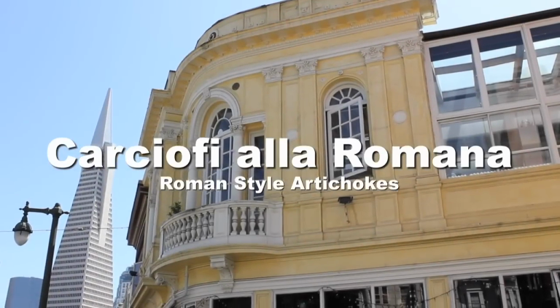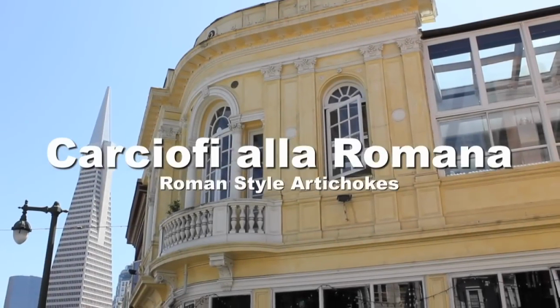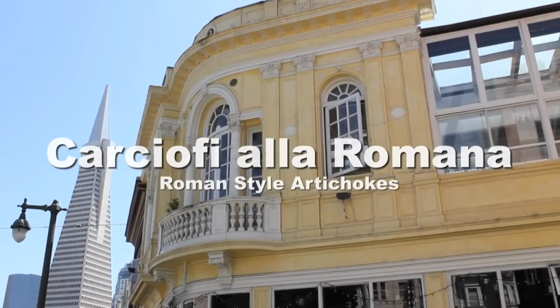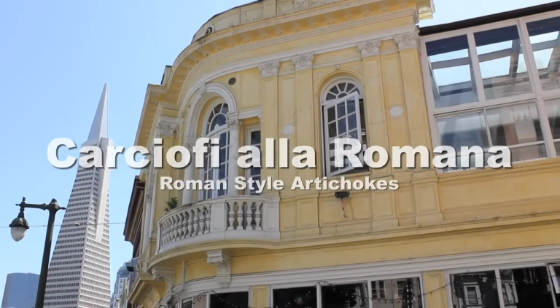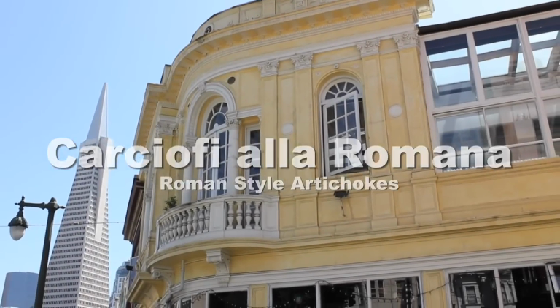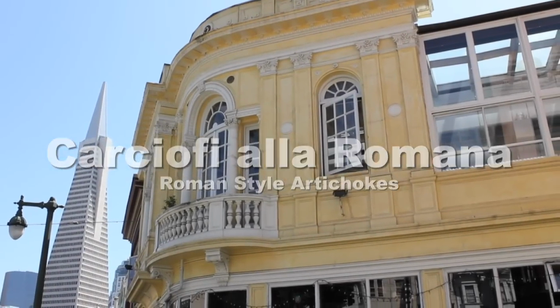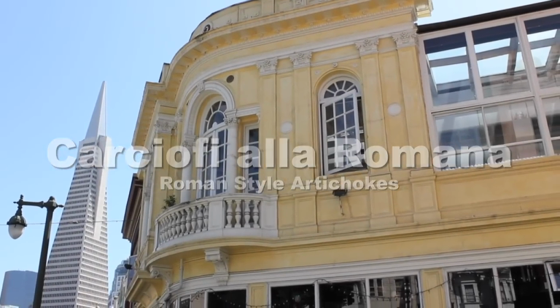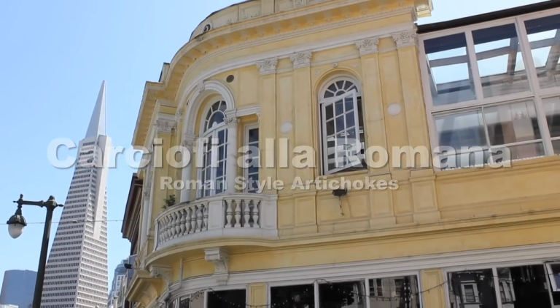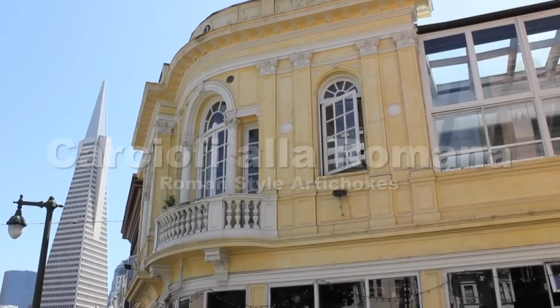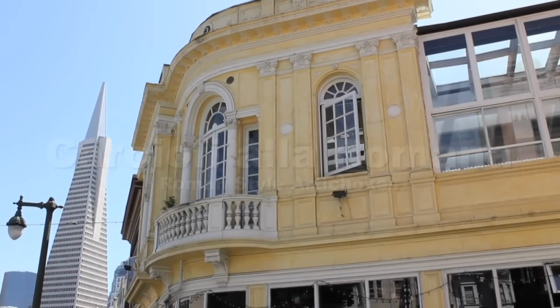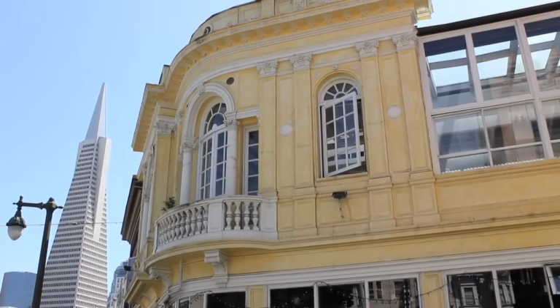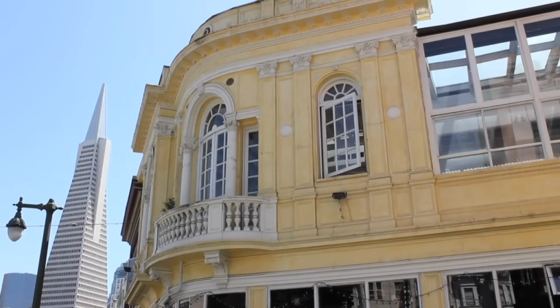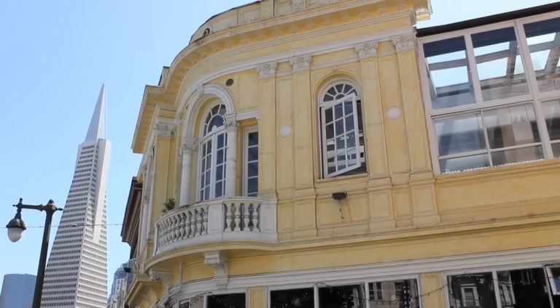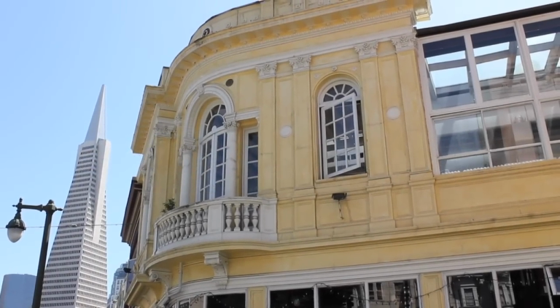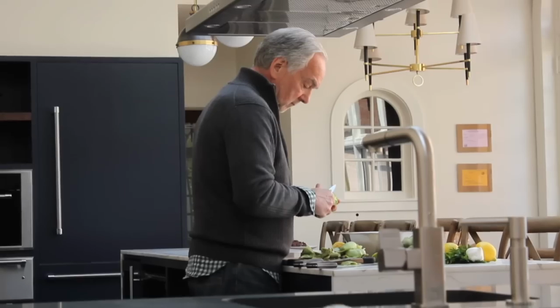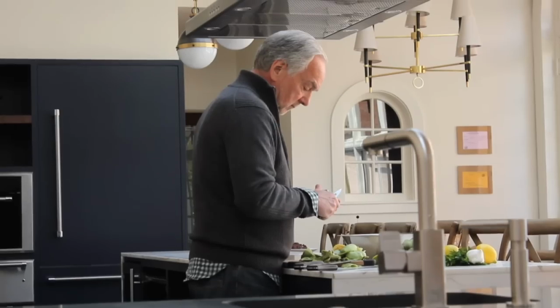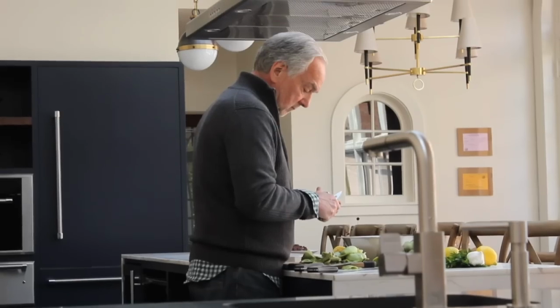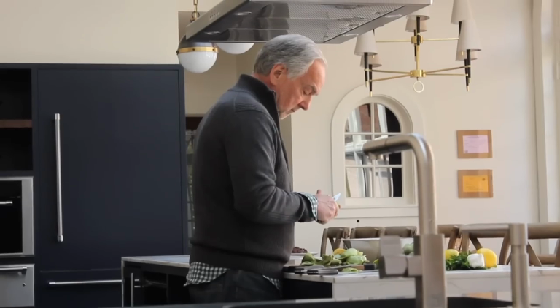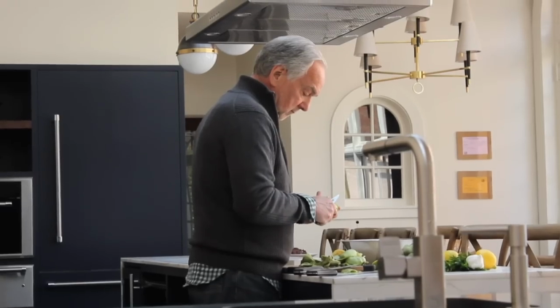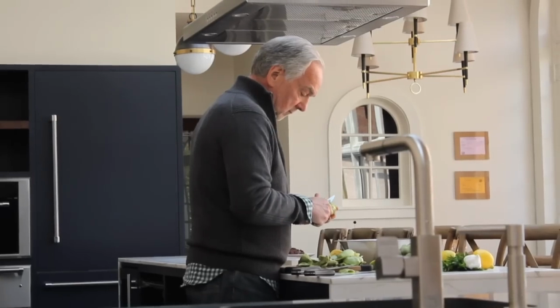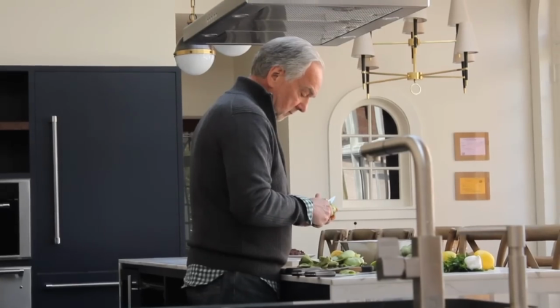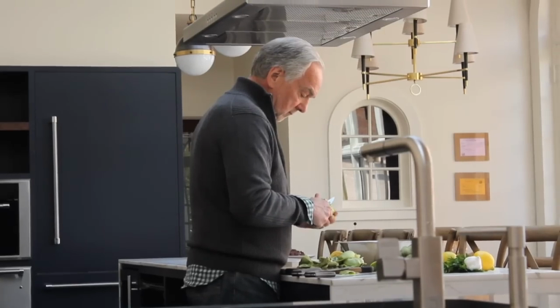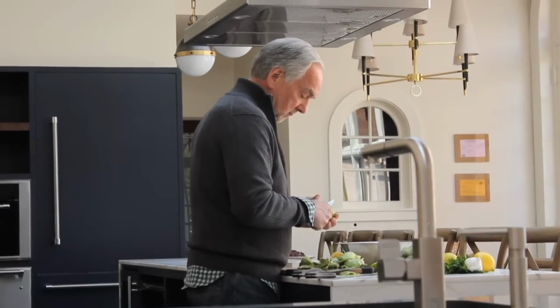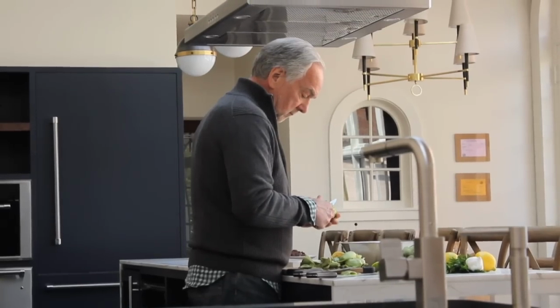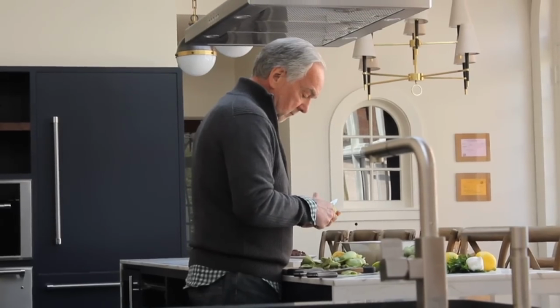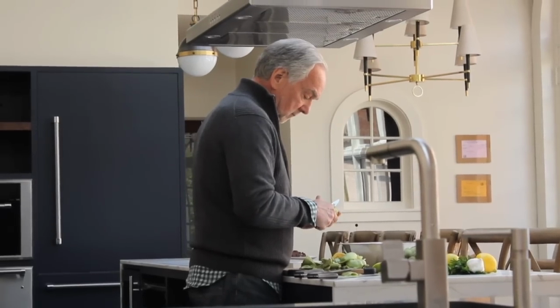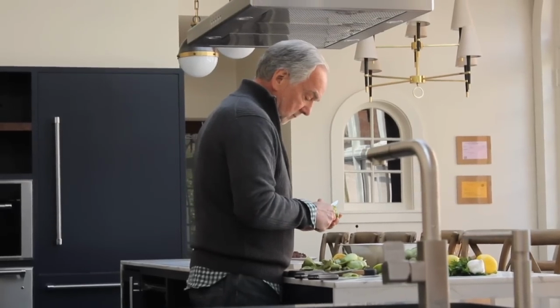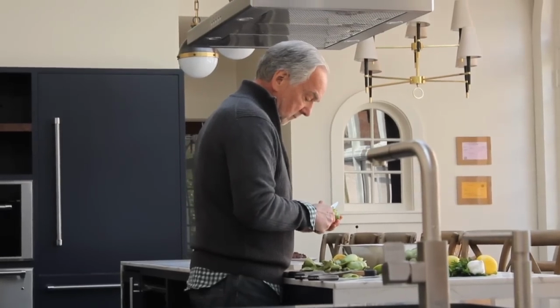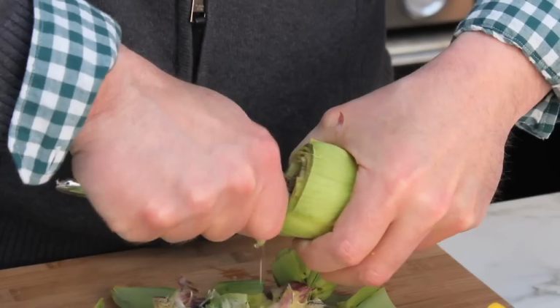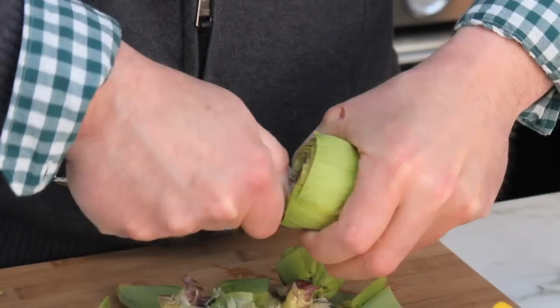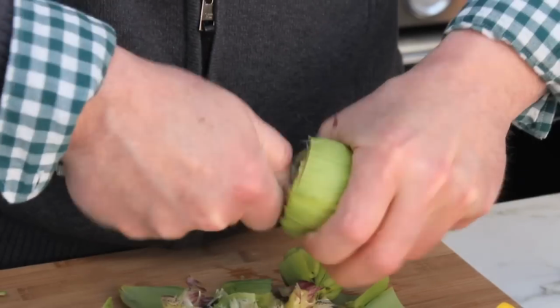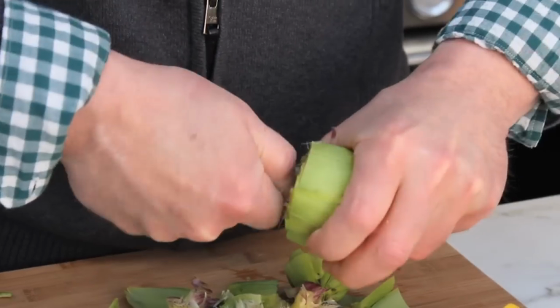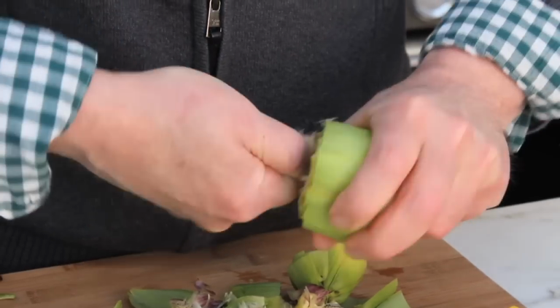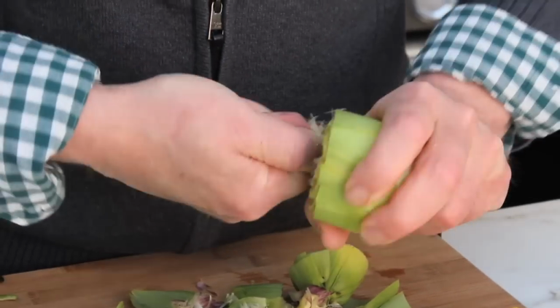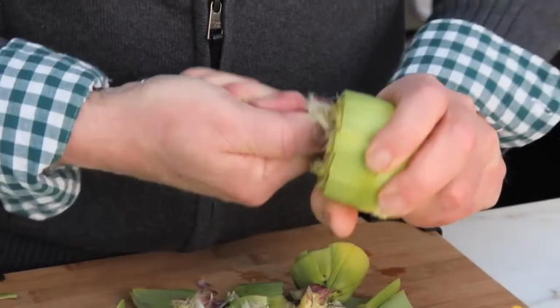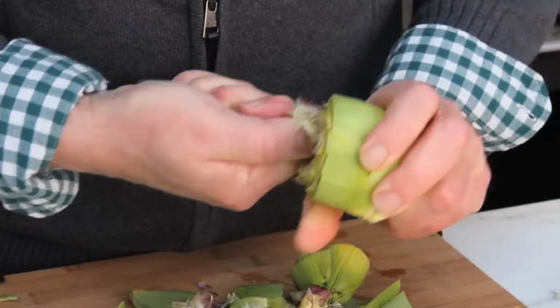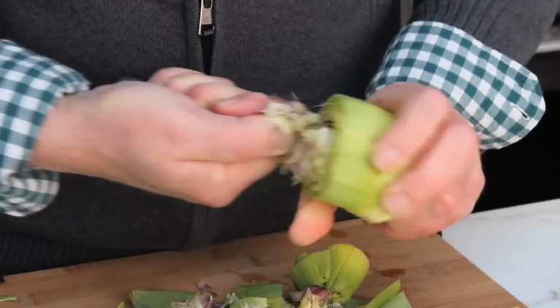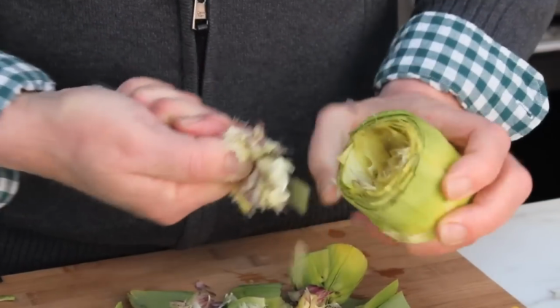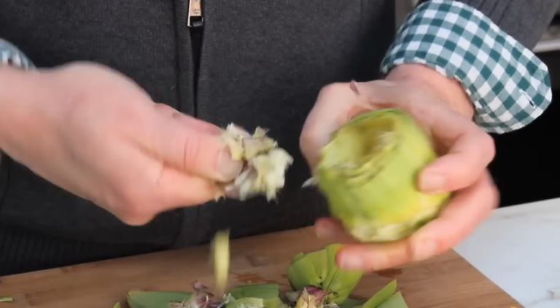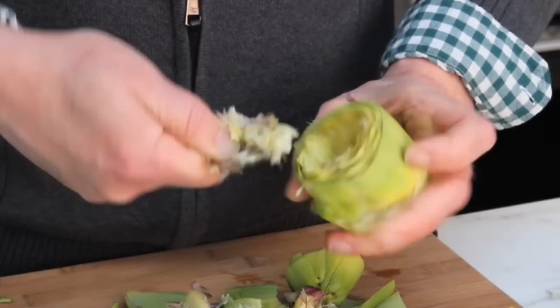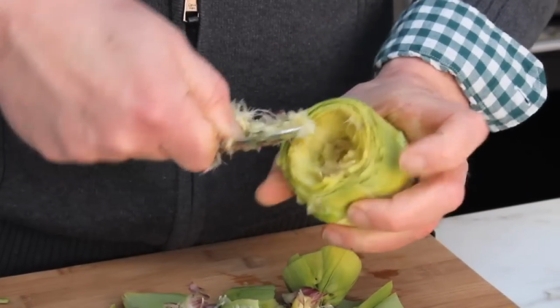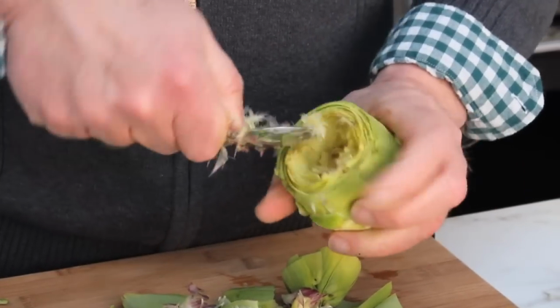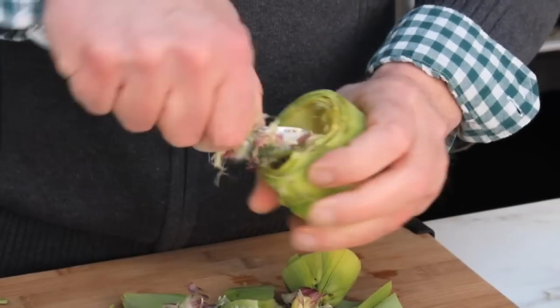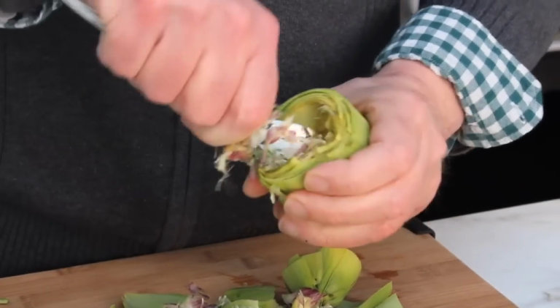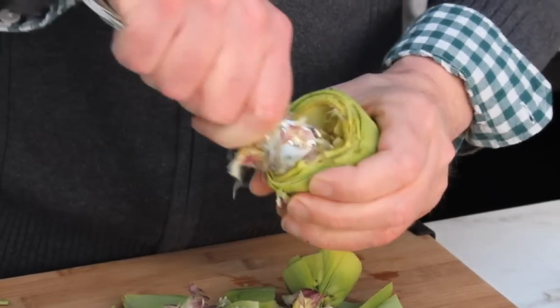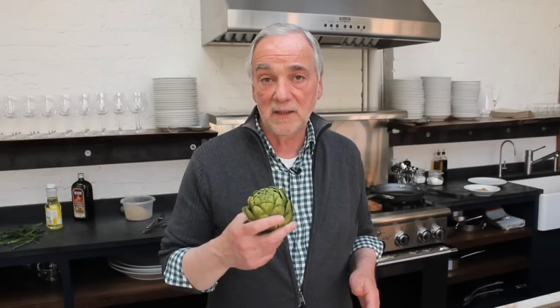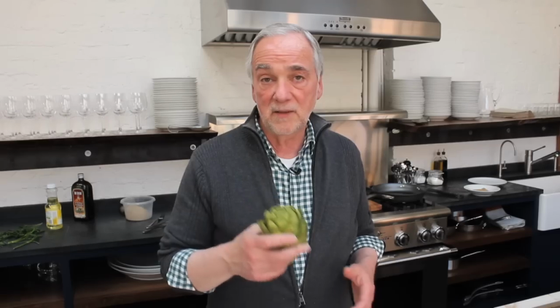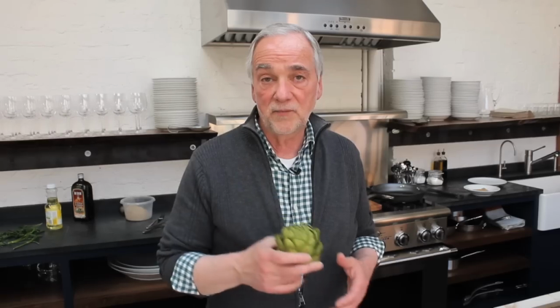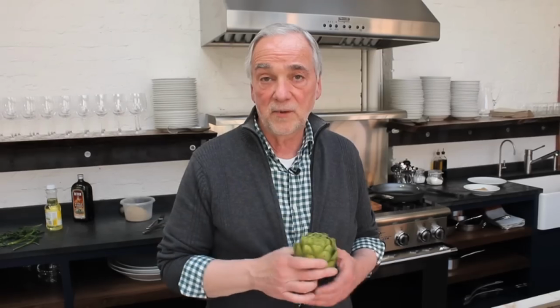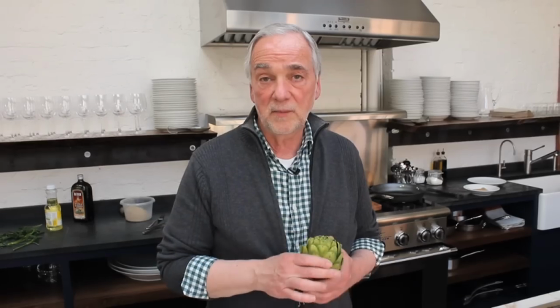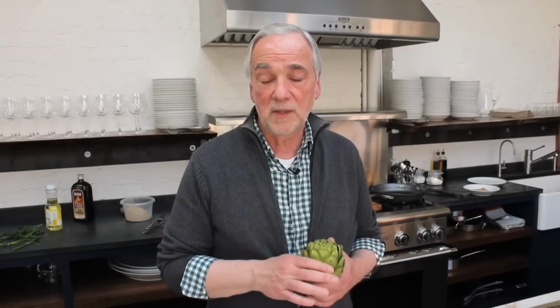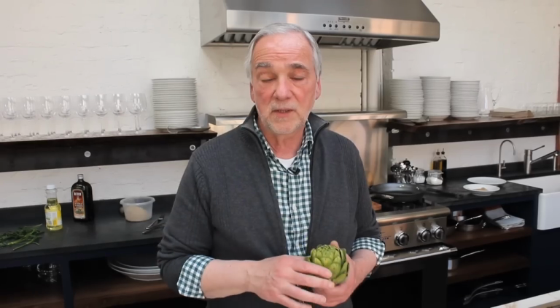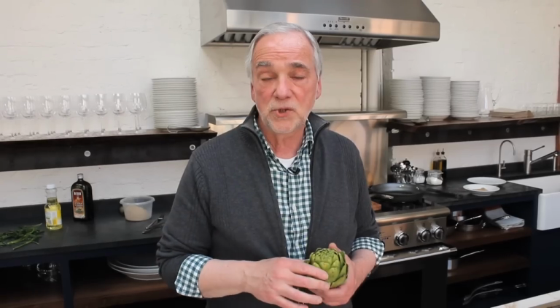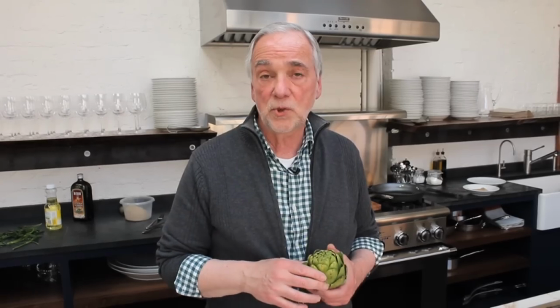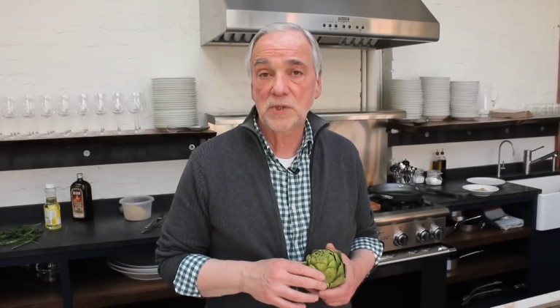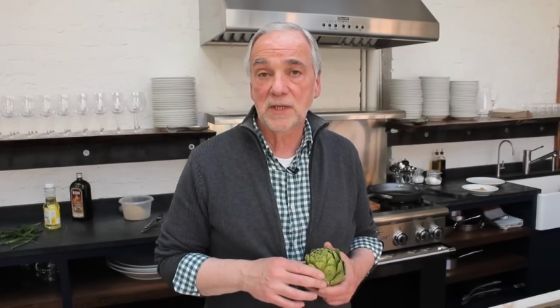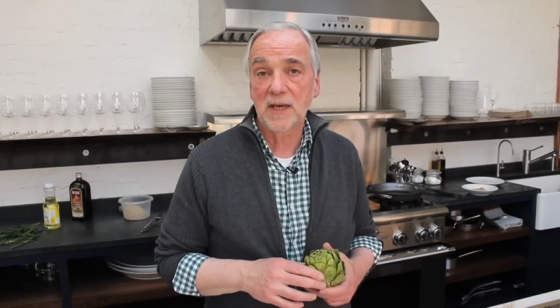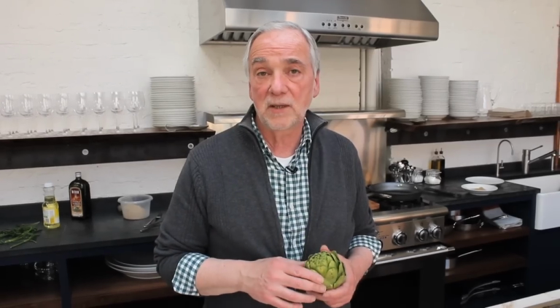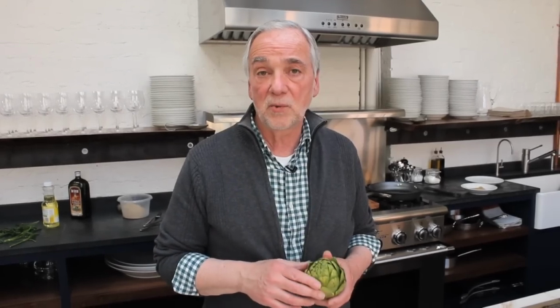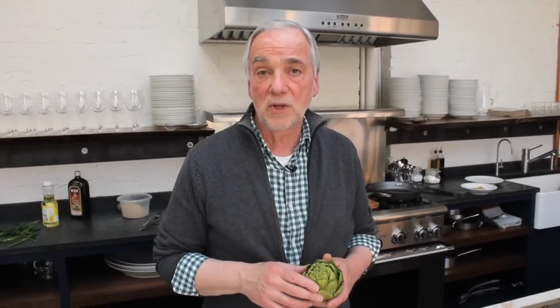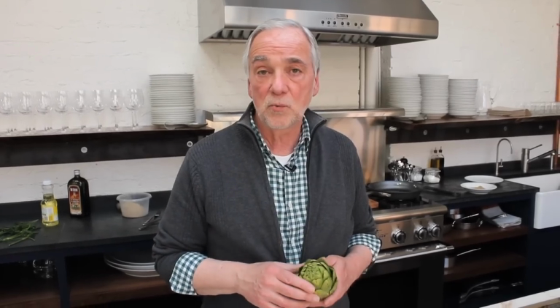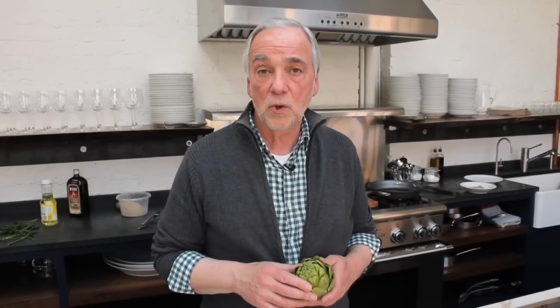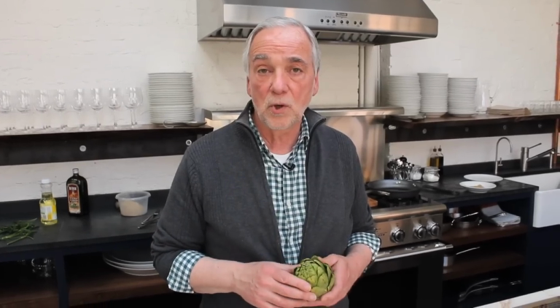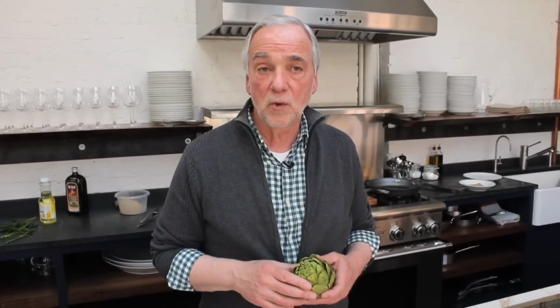This is a special little episode. I want to show you how to make the carciofi a la Romana from the Jewish ghetto in Rome.